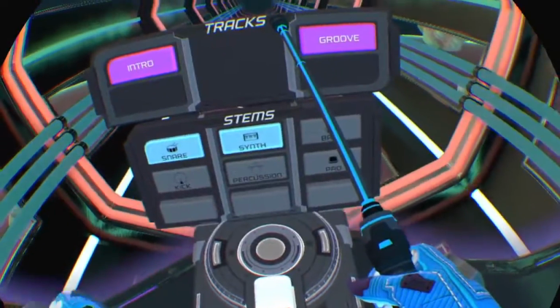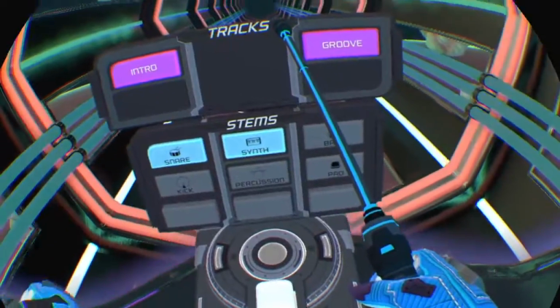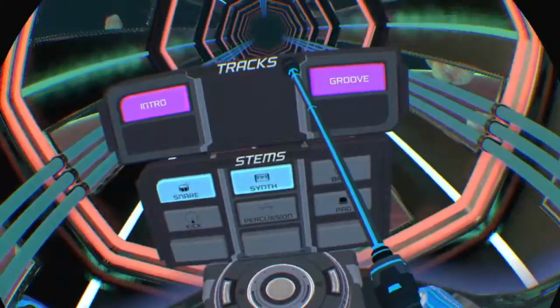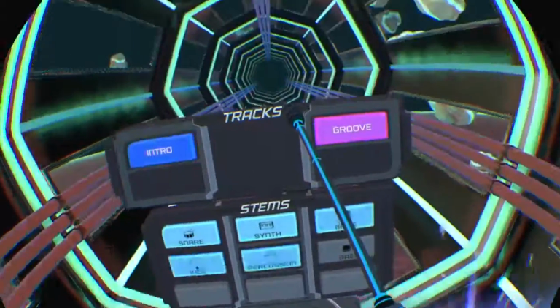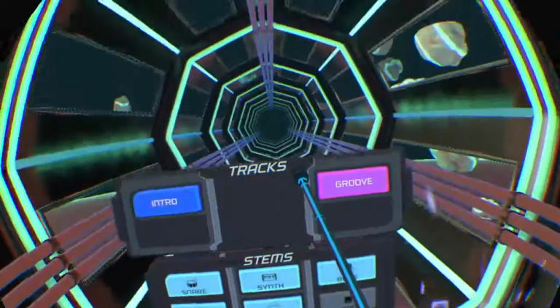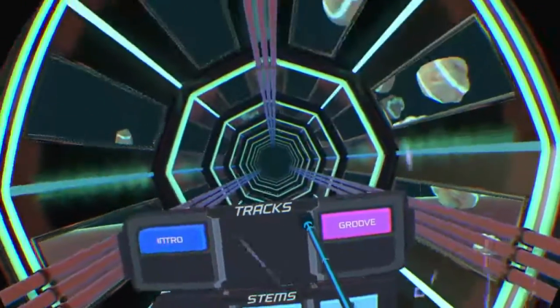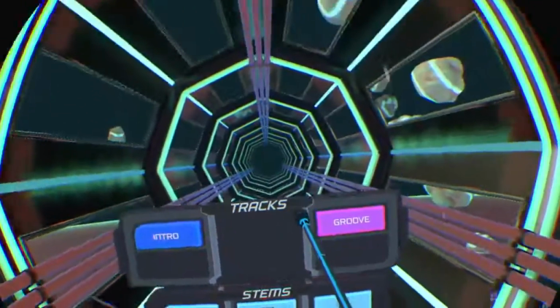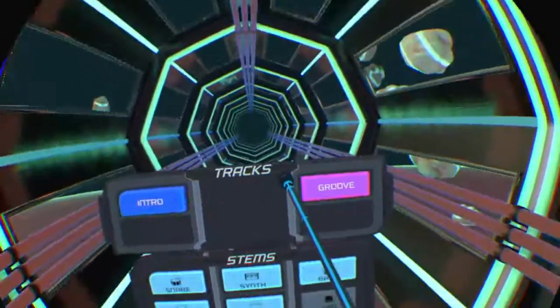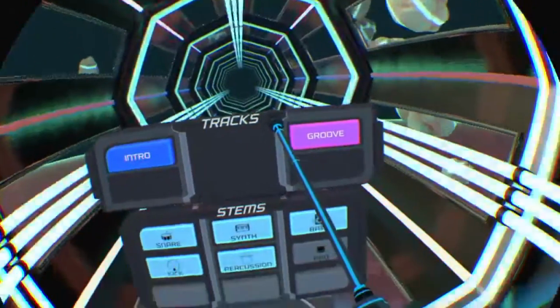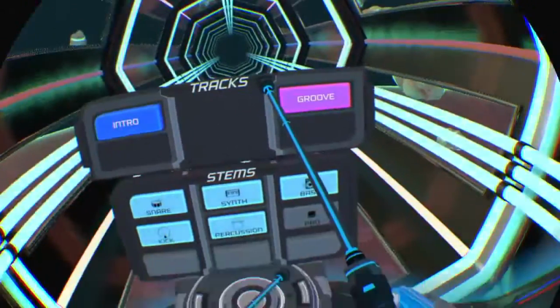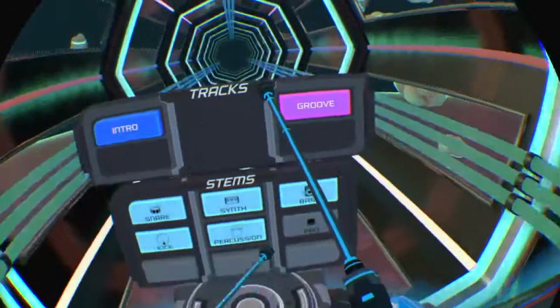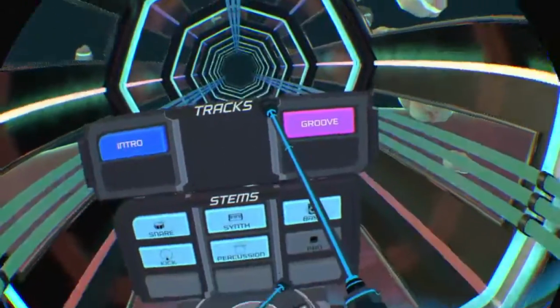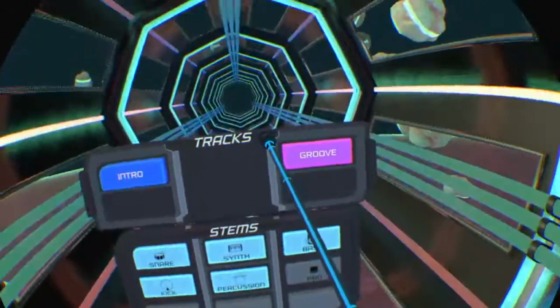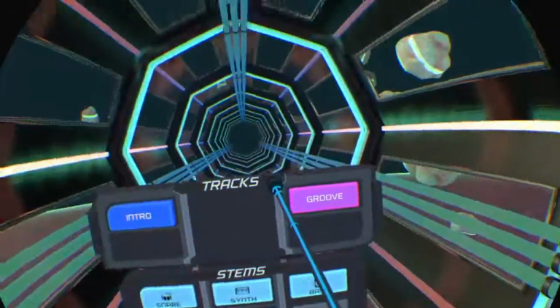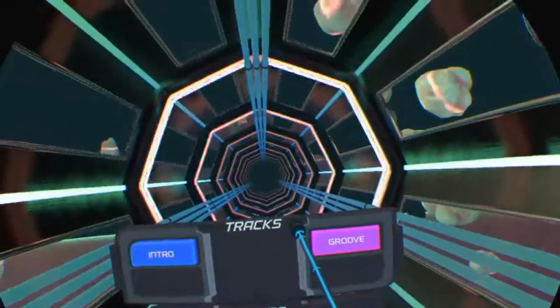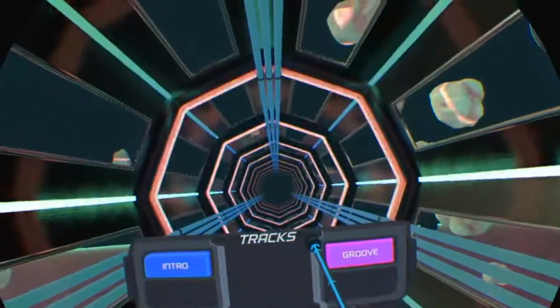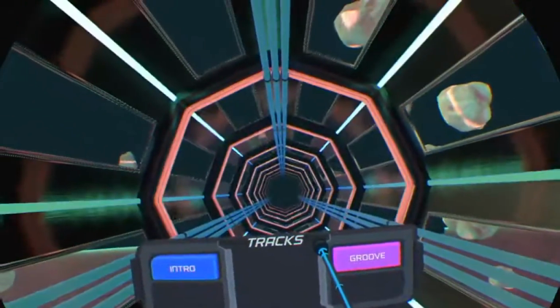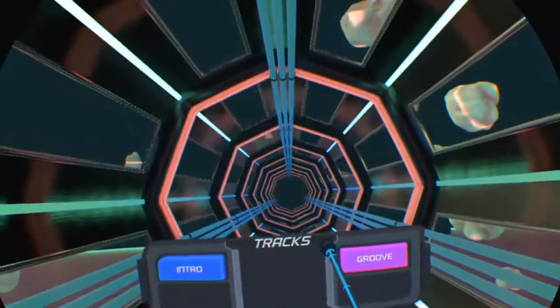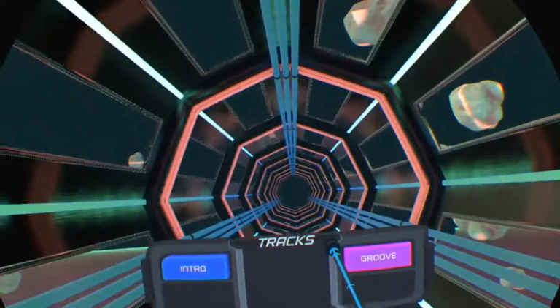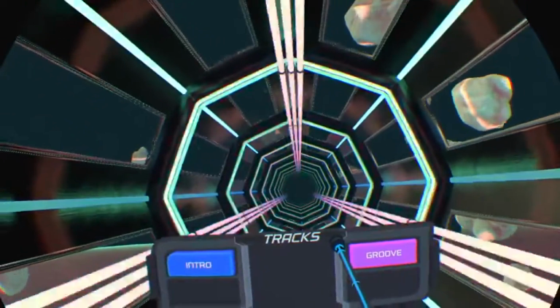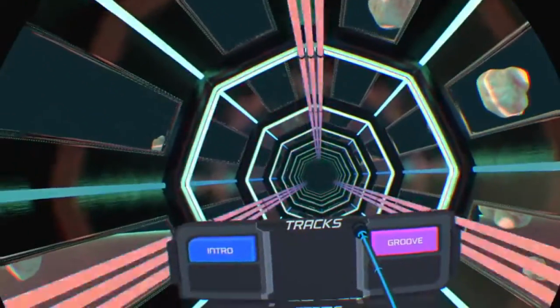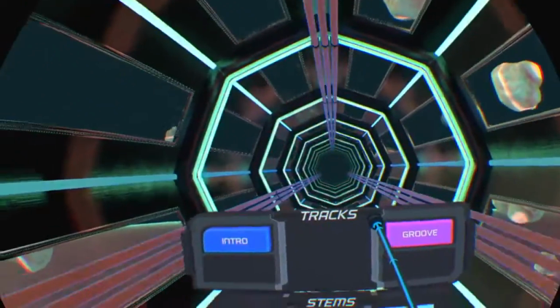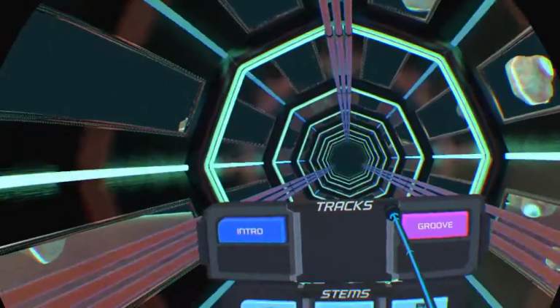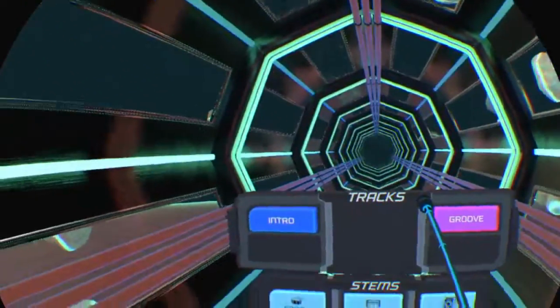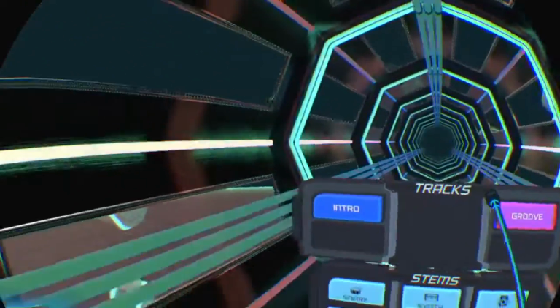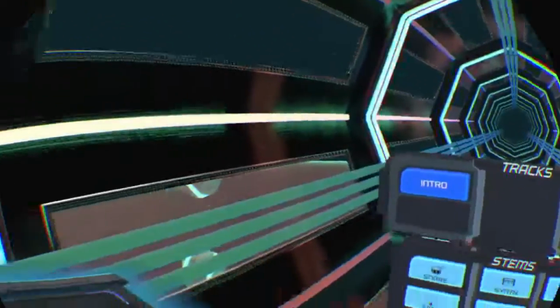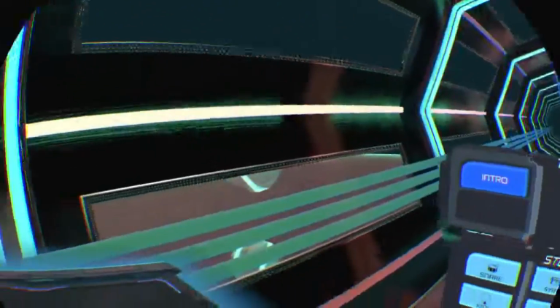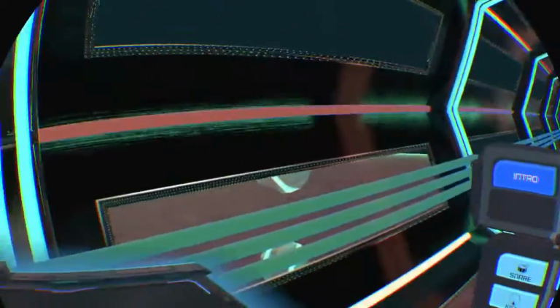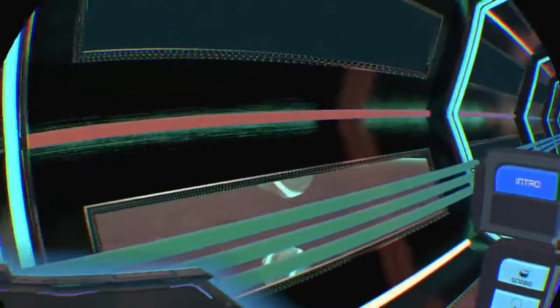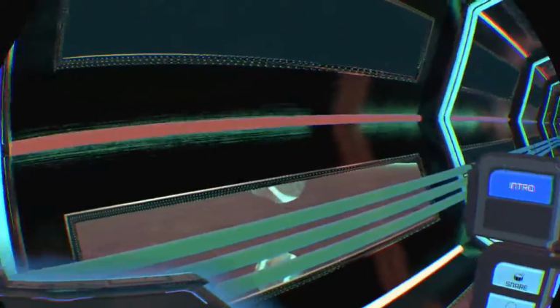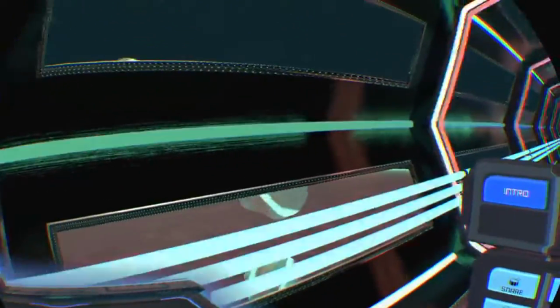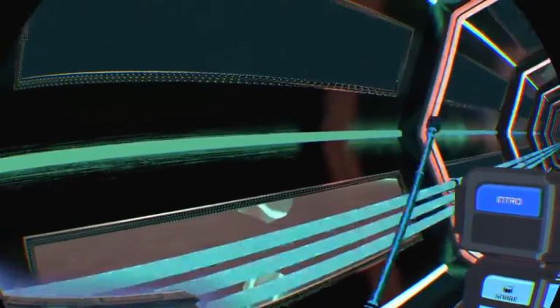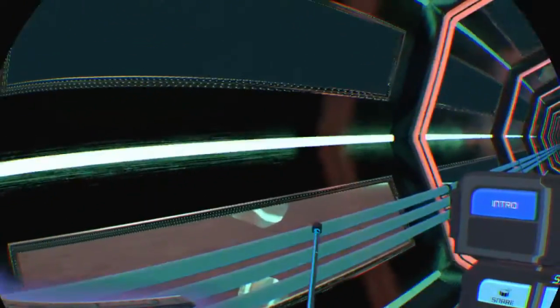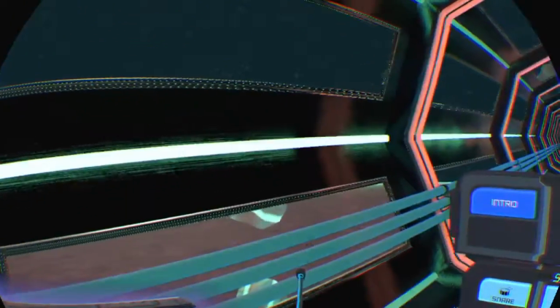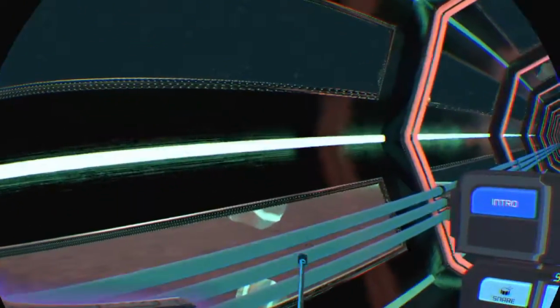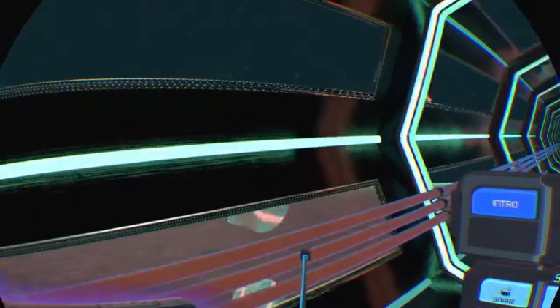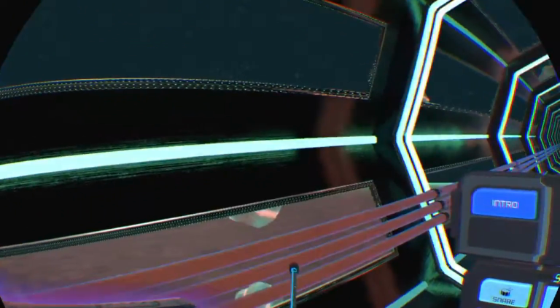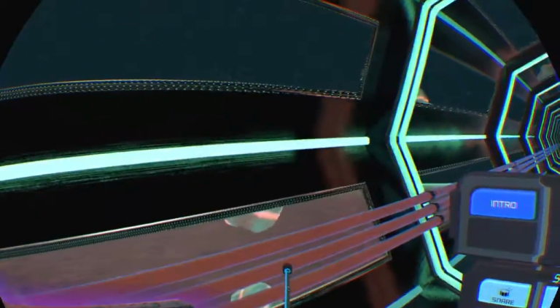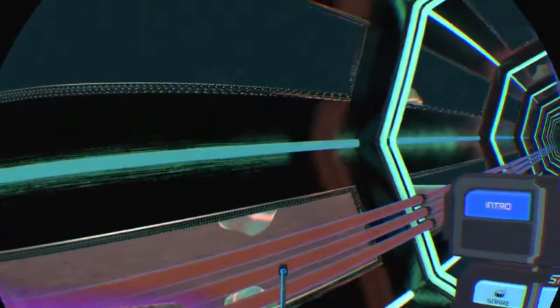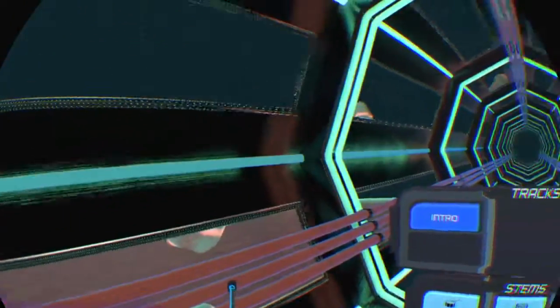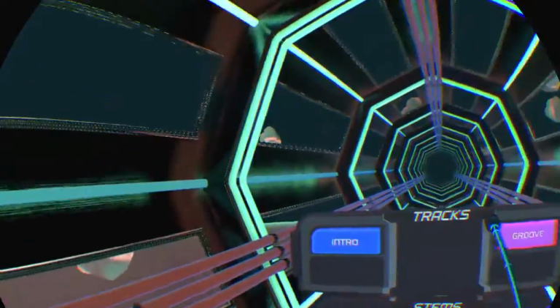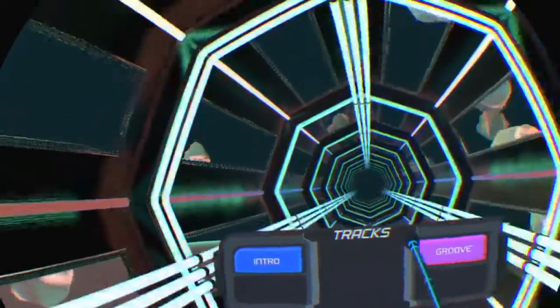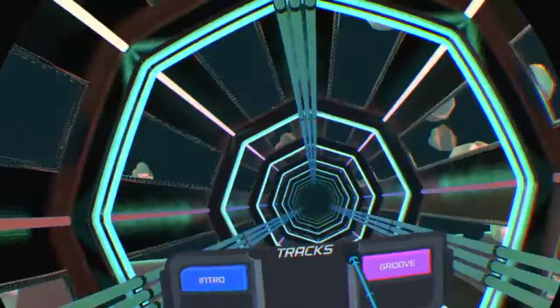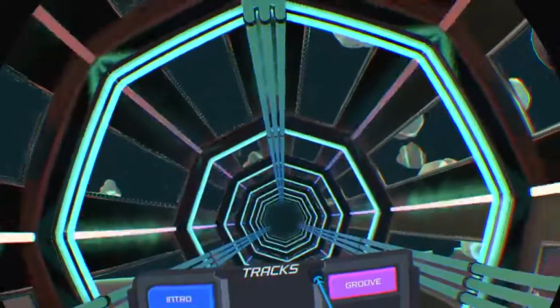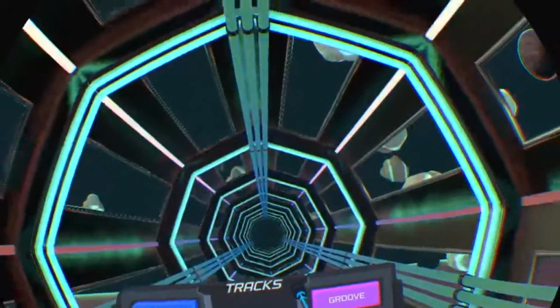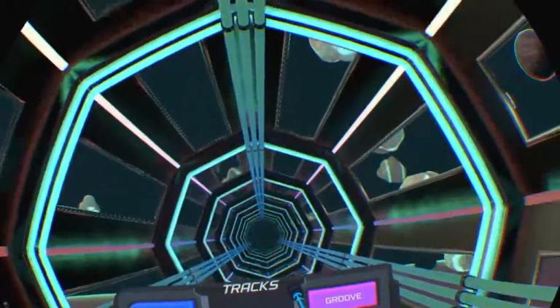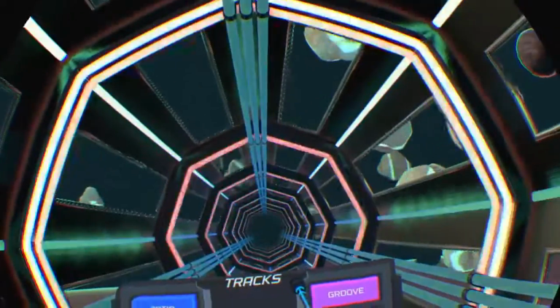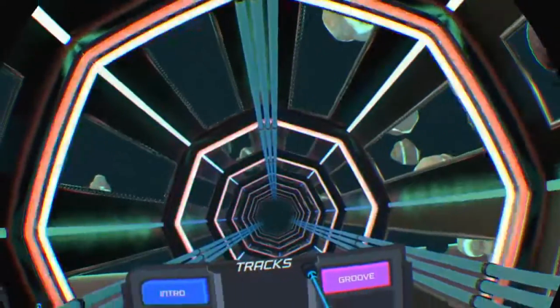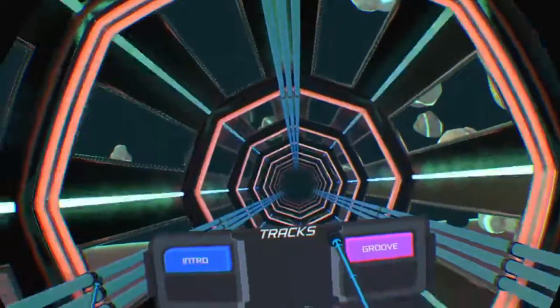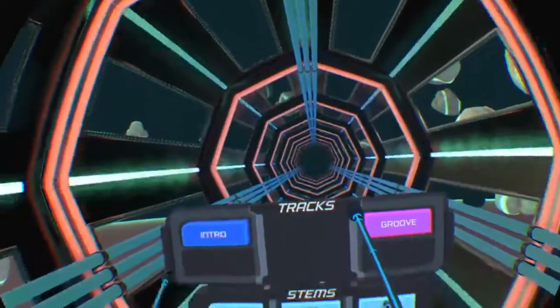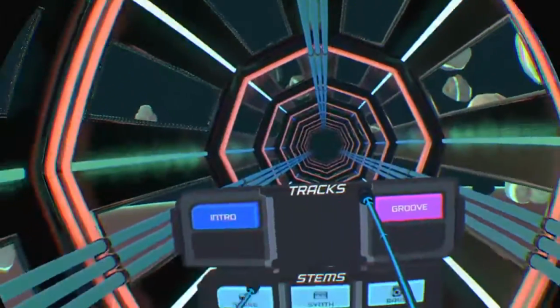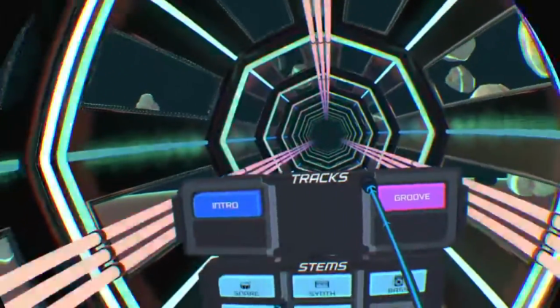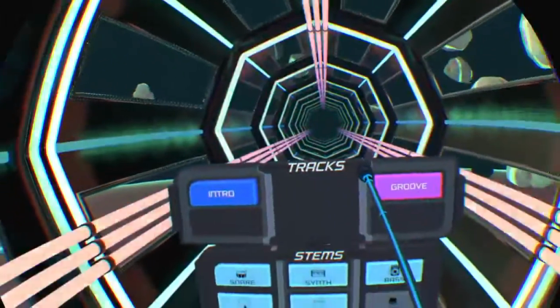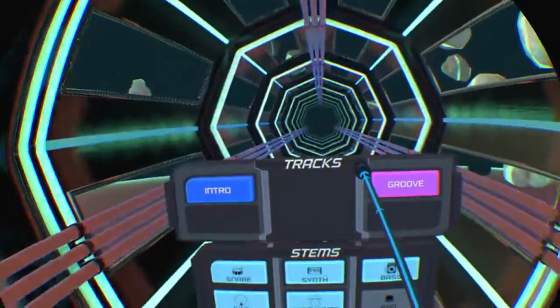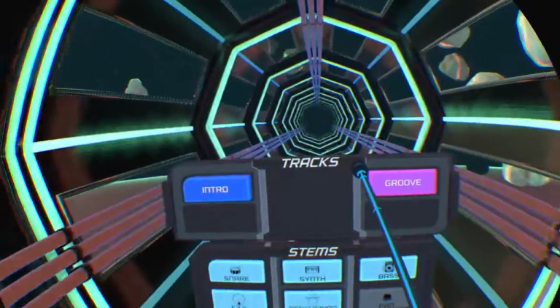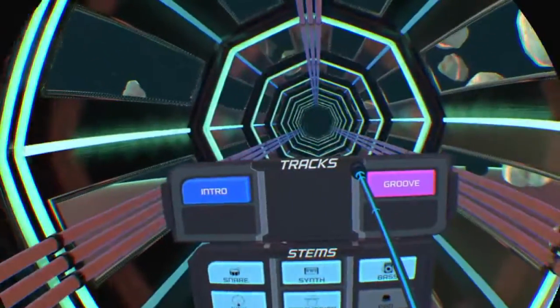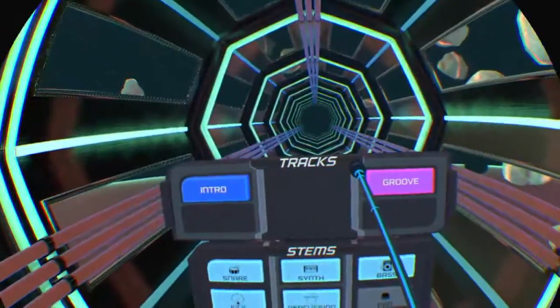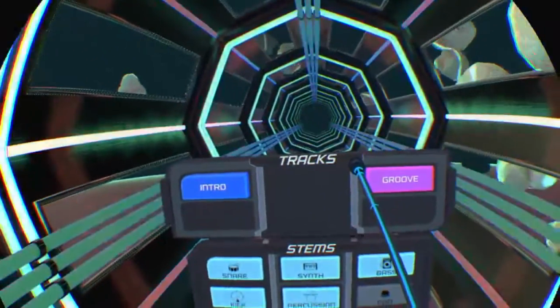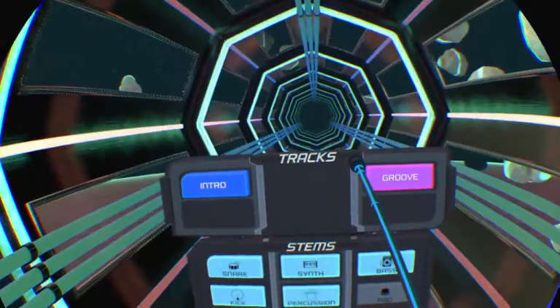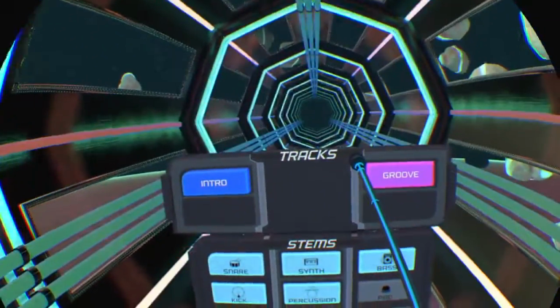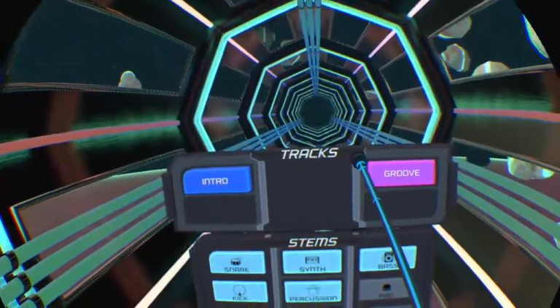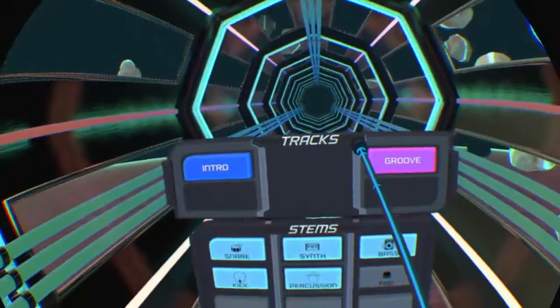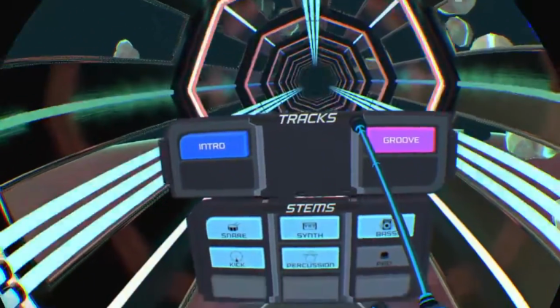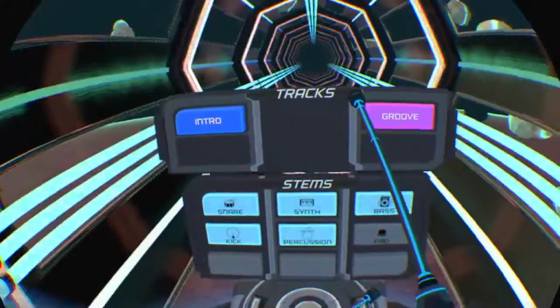Looks like the backing track is fully functional and online. Next, let's make sure your gems are functioning properly.